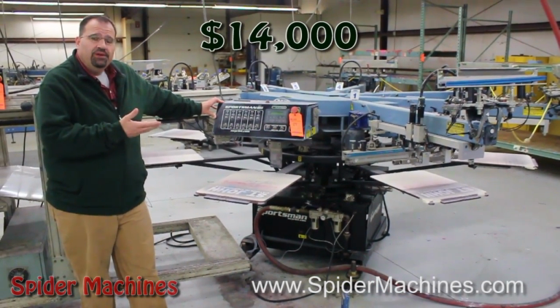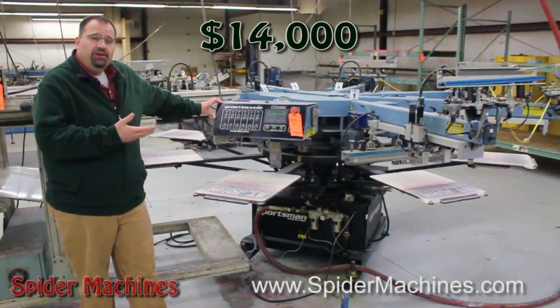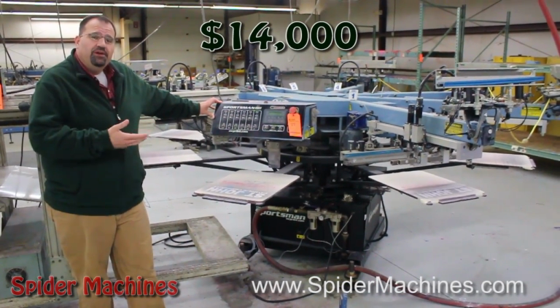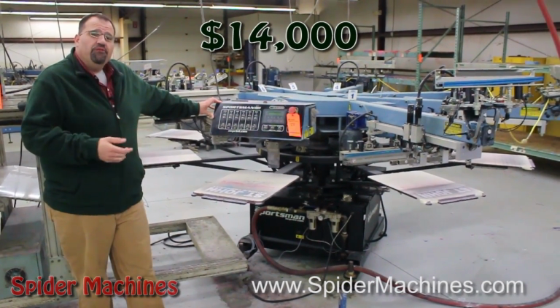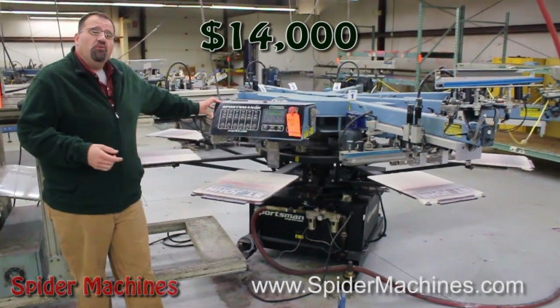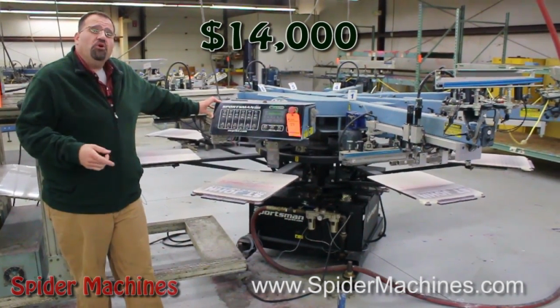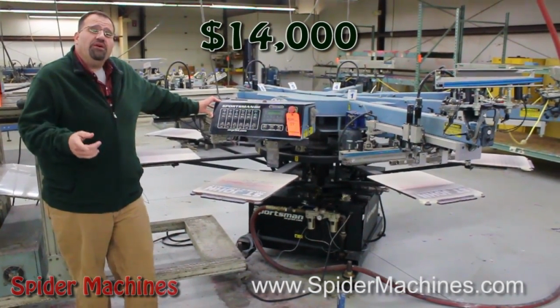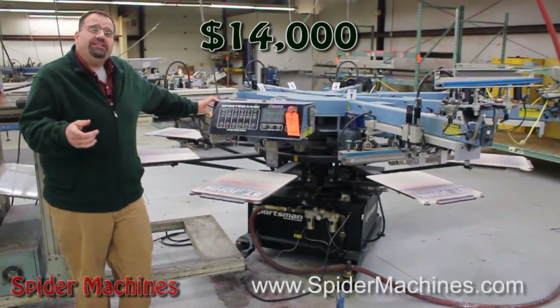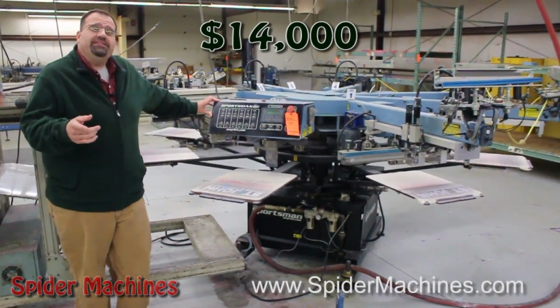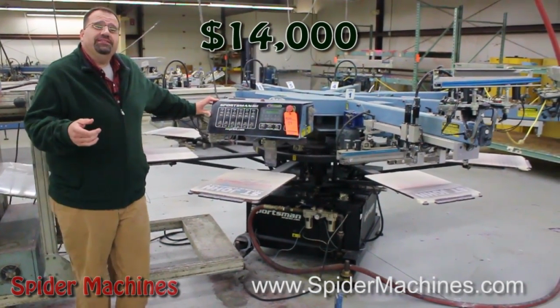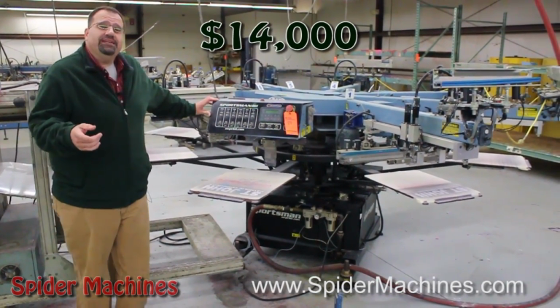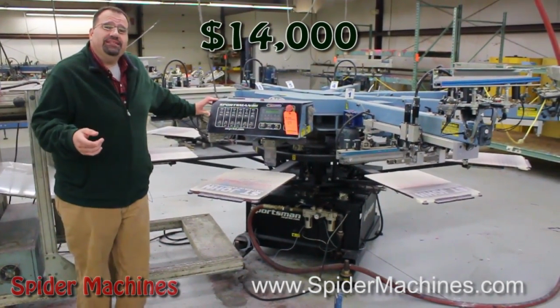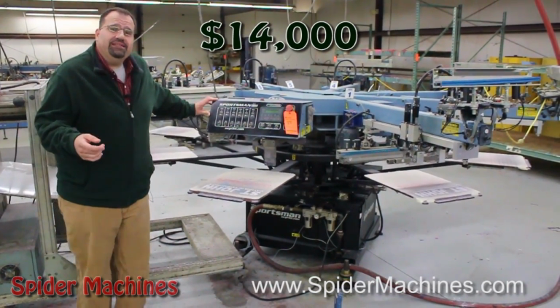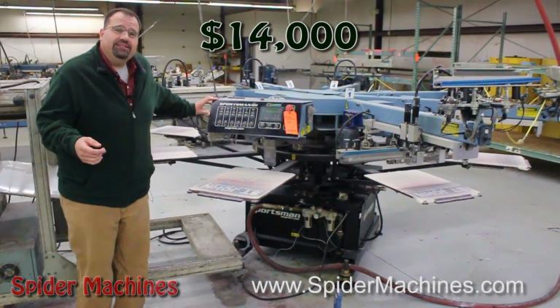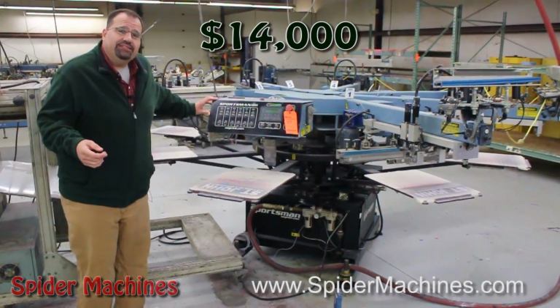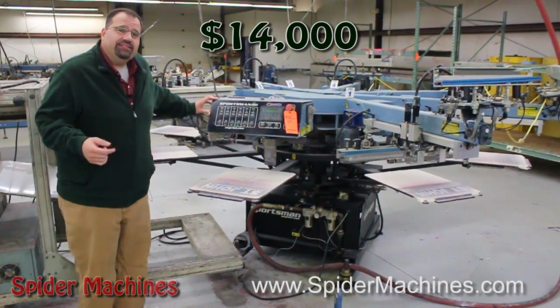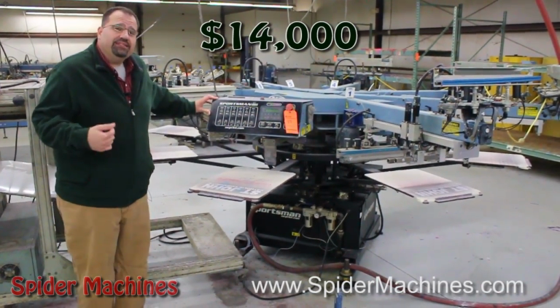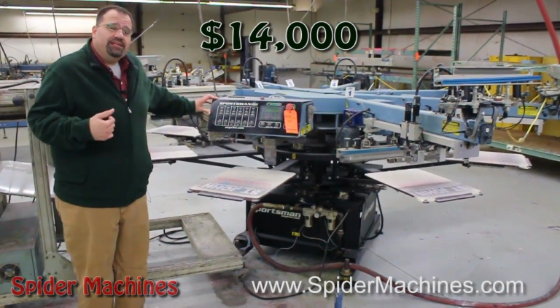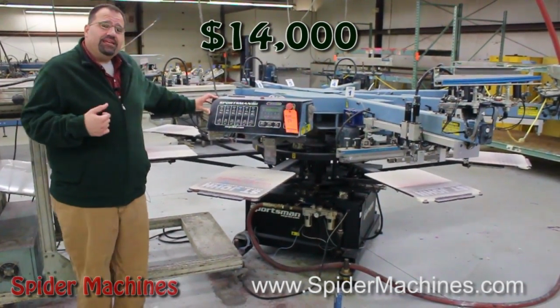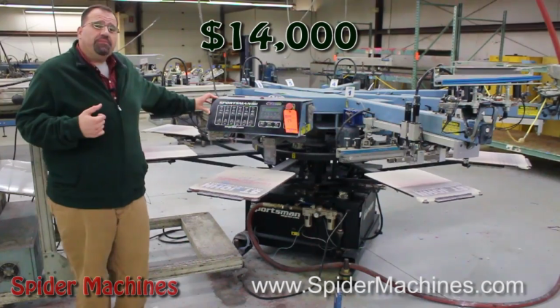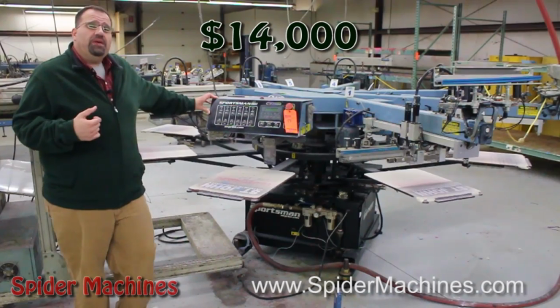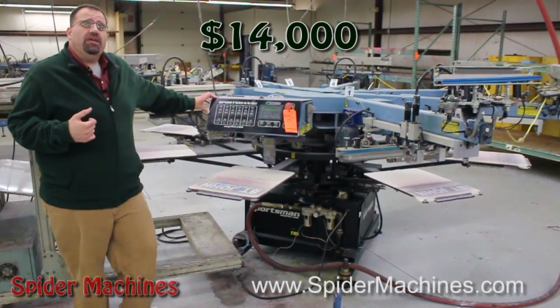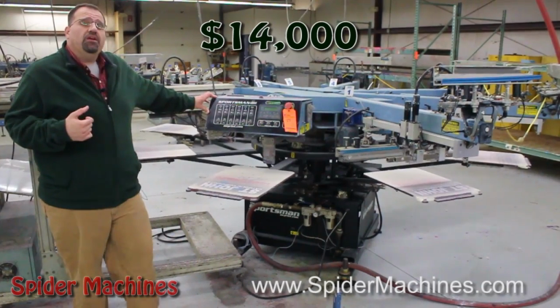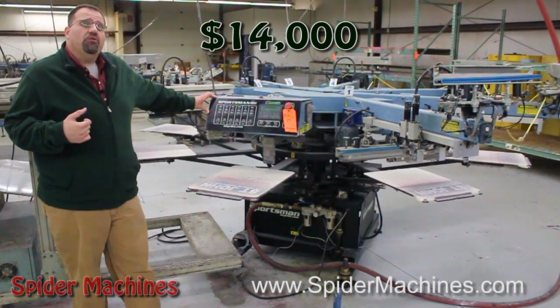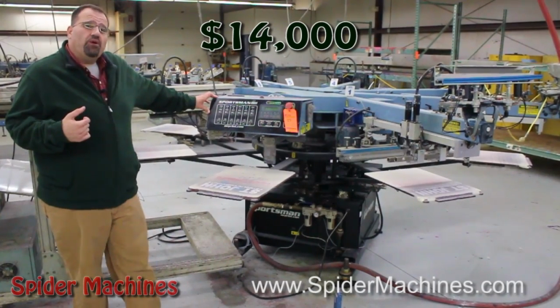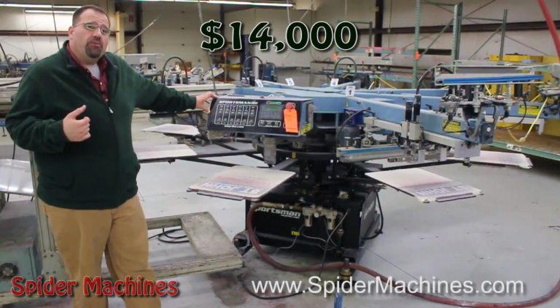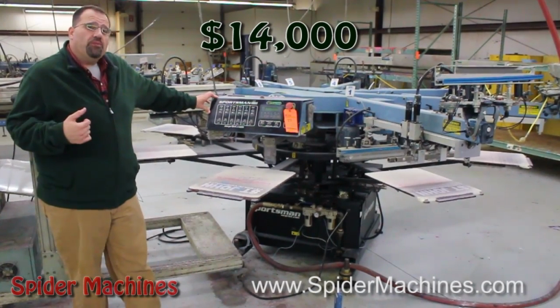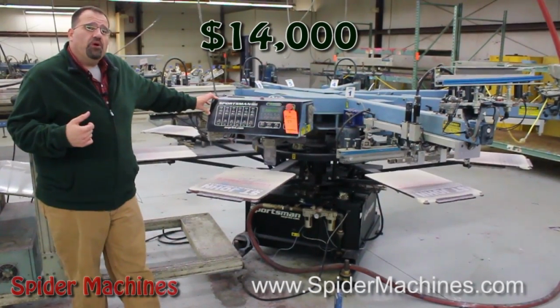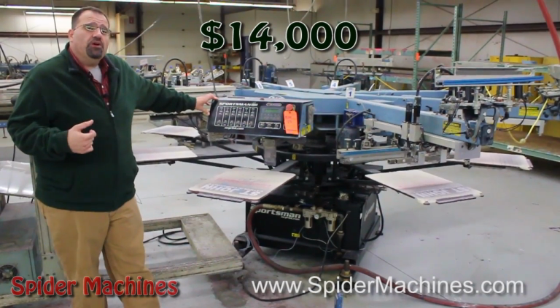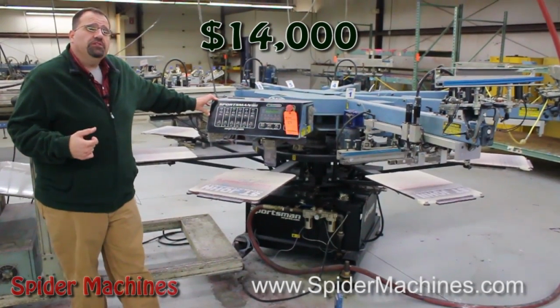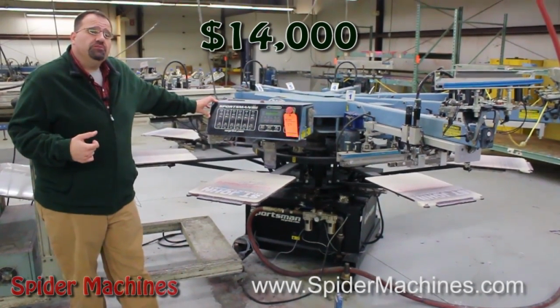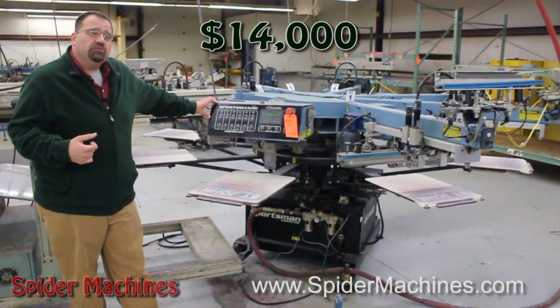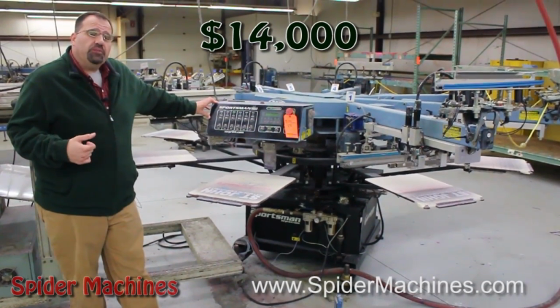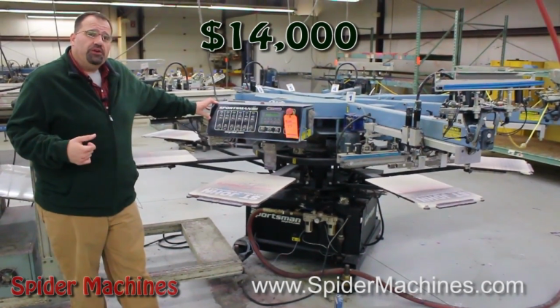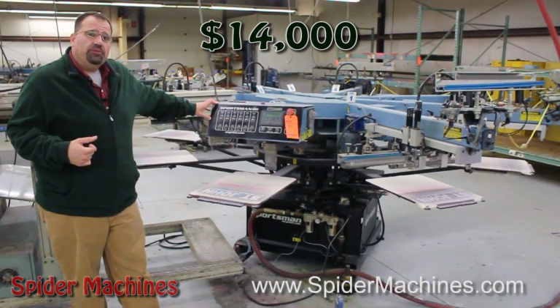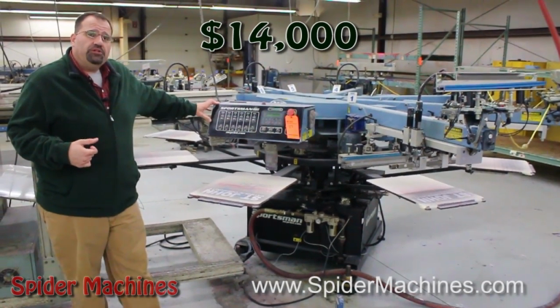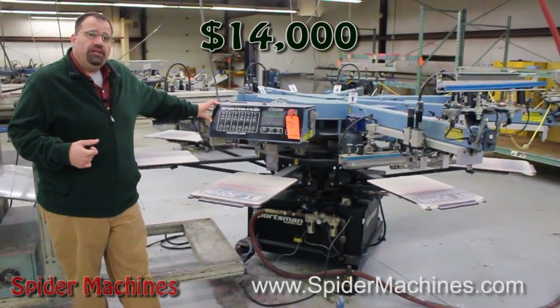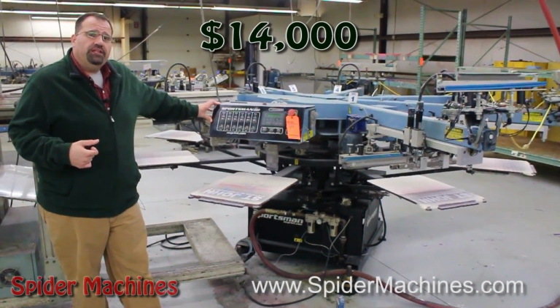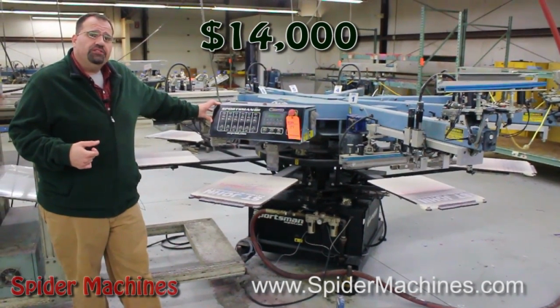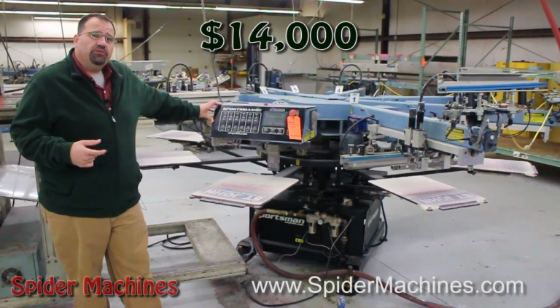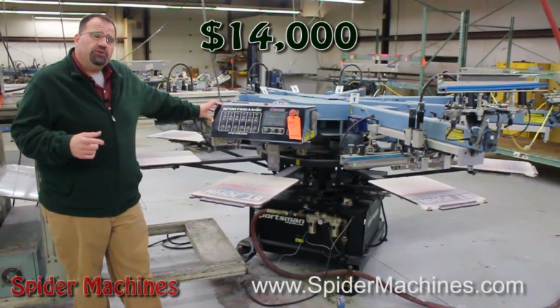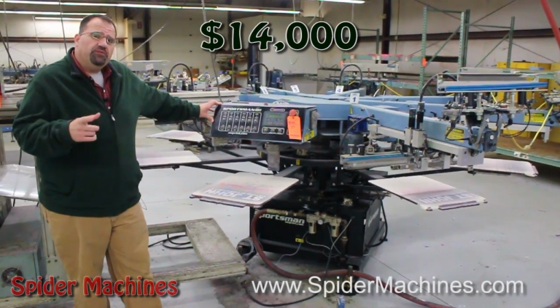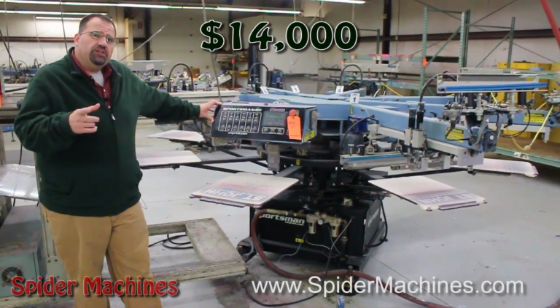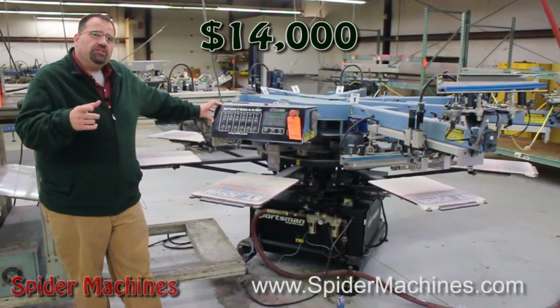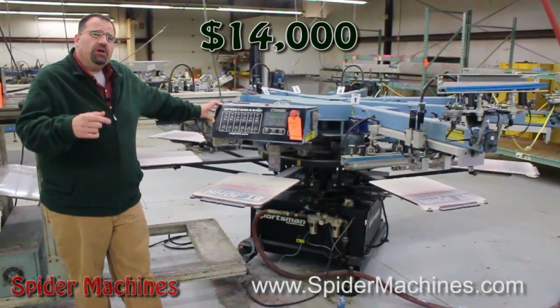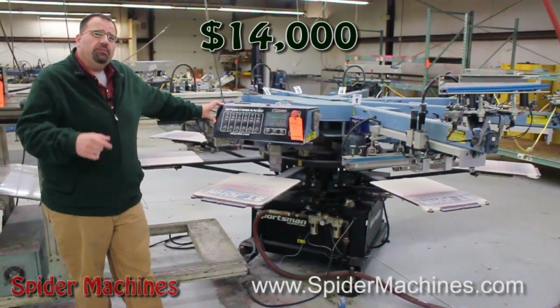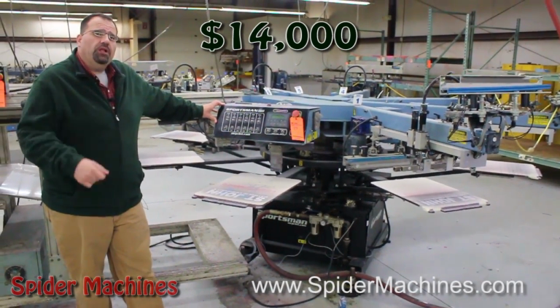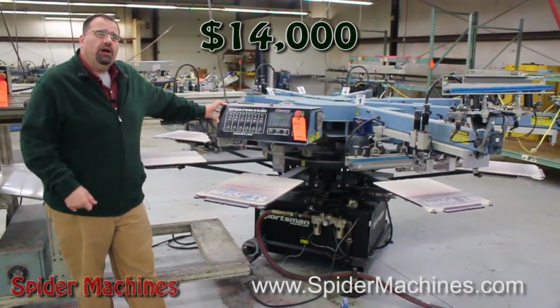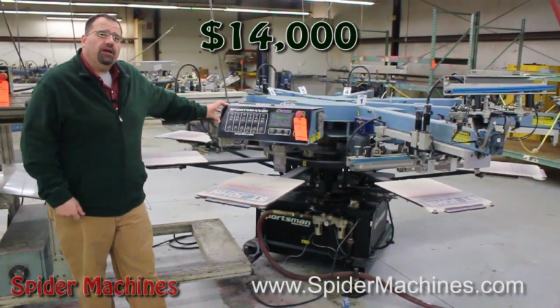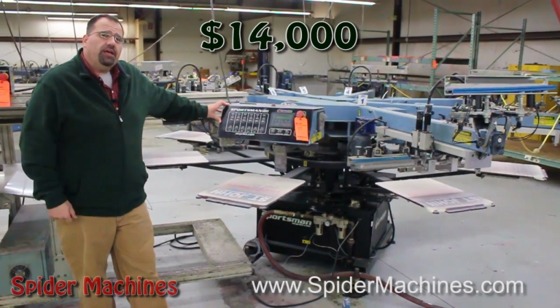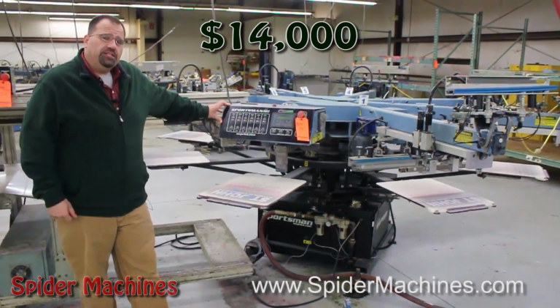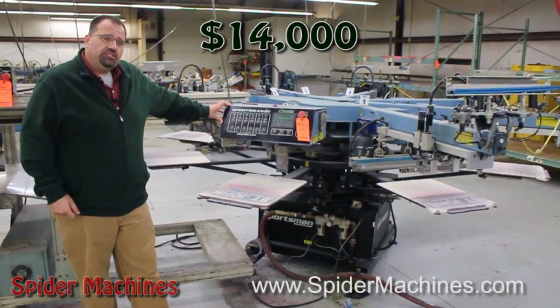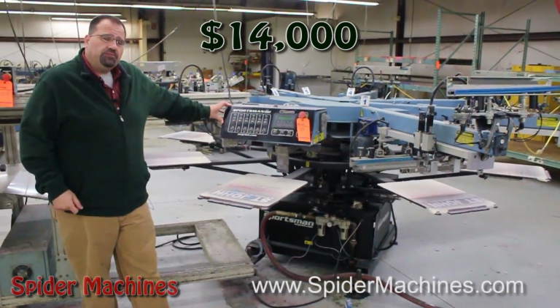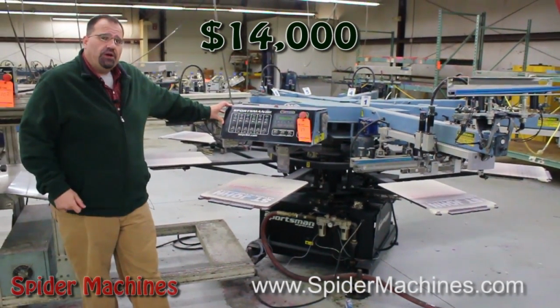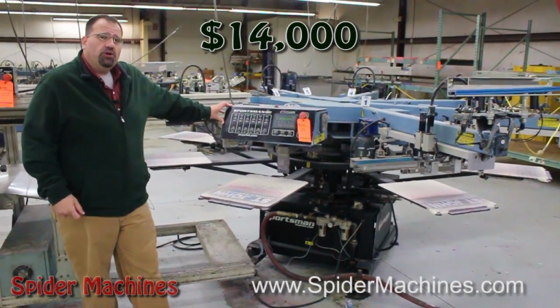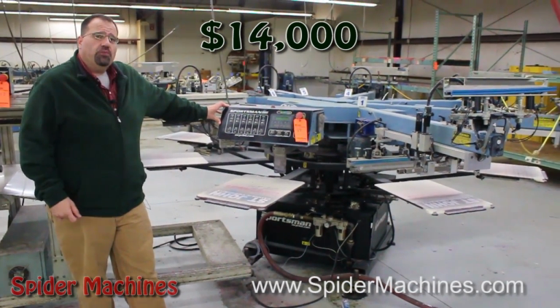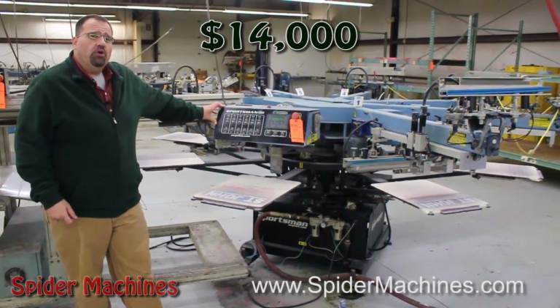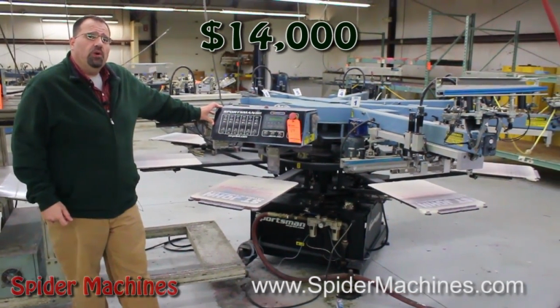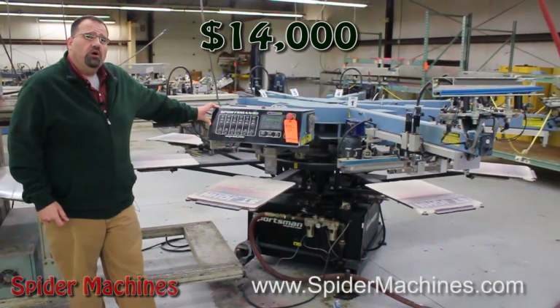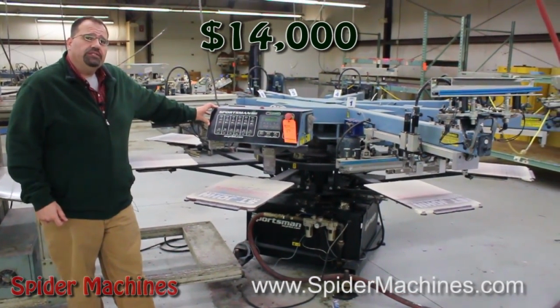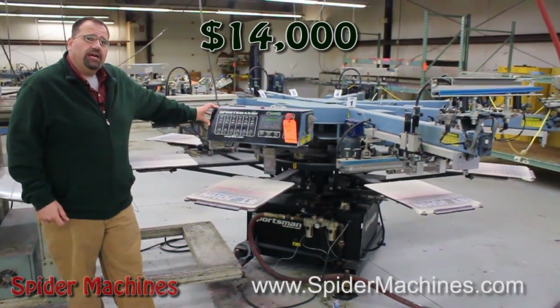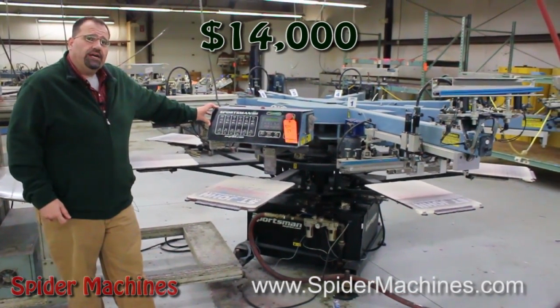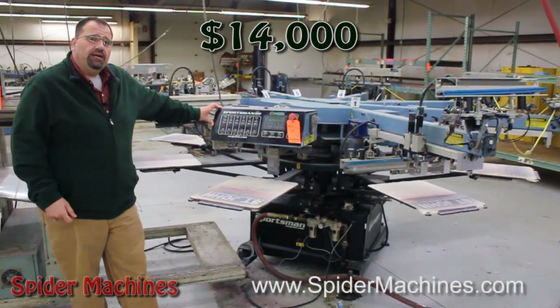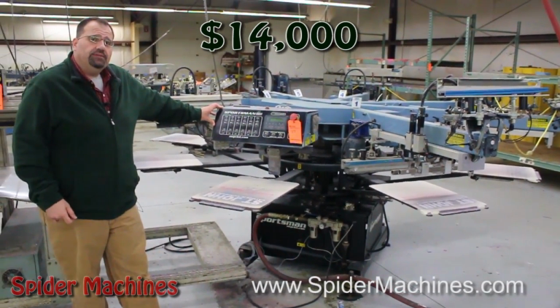For more great deals like this, contact me, Robert Barnes from Spider Machines, or you can visit my blog at spiderpromo.com.